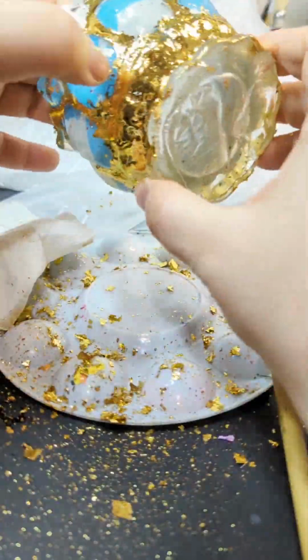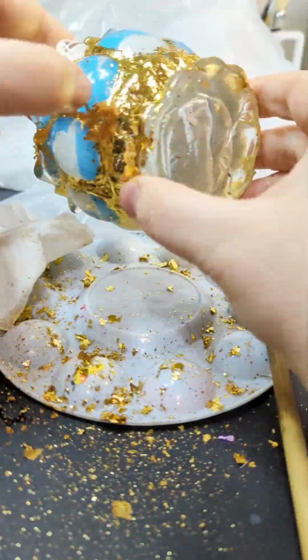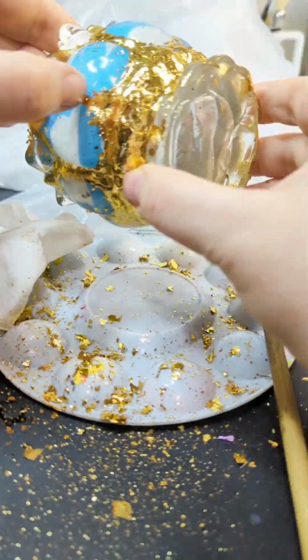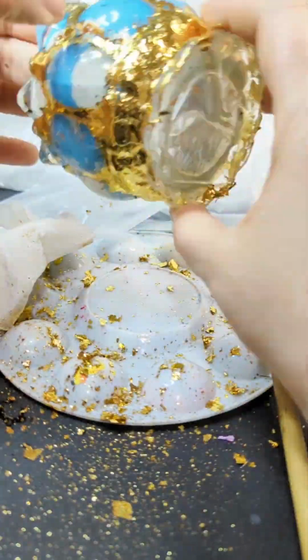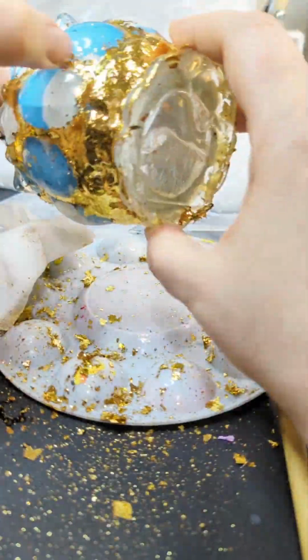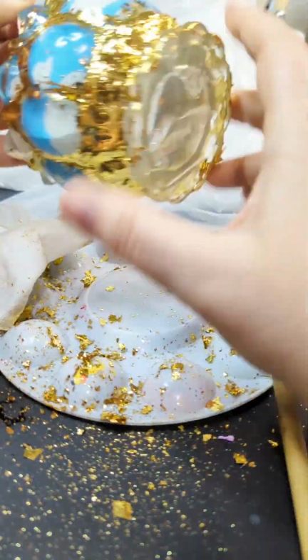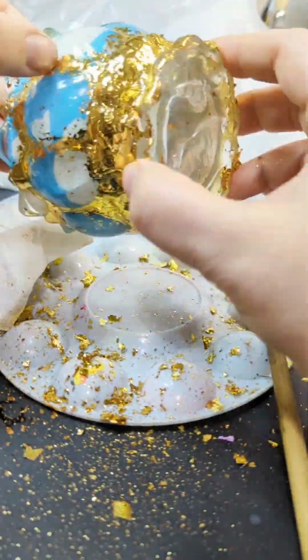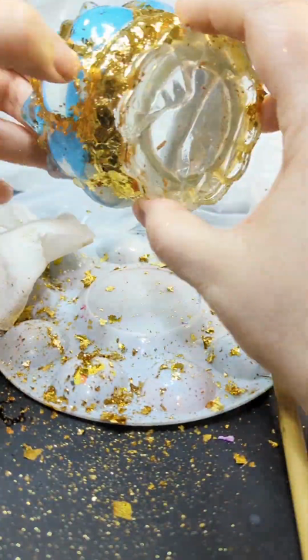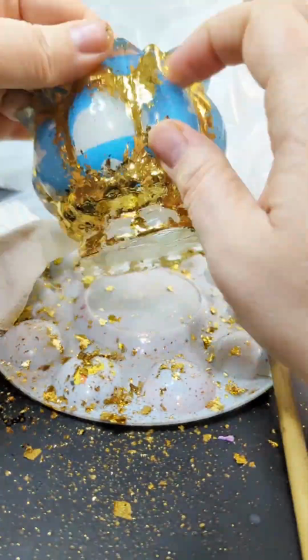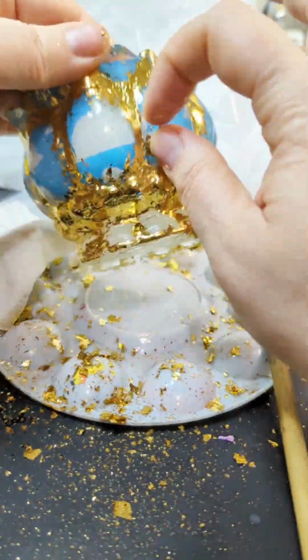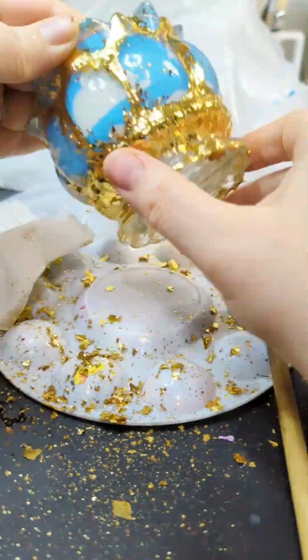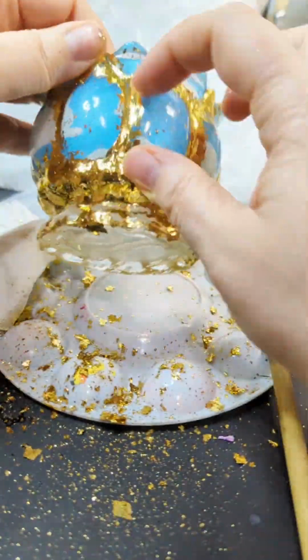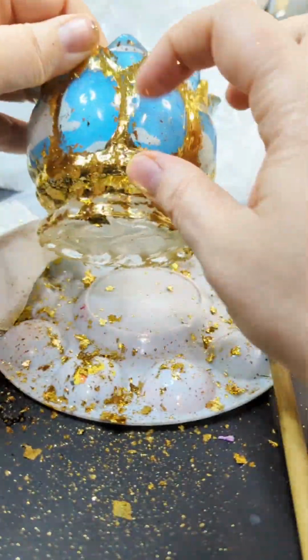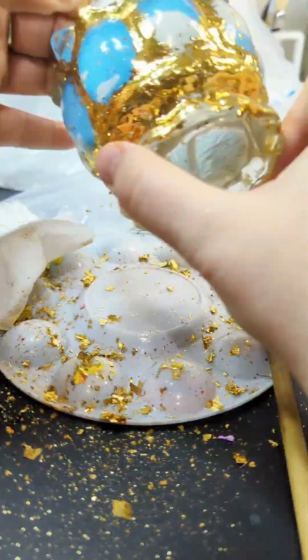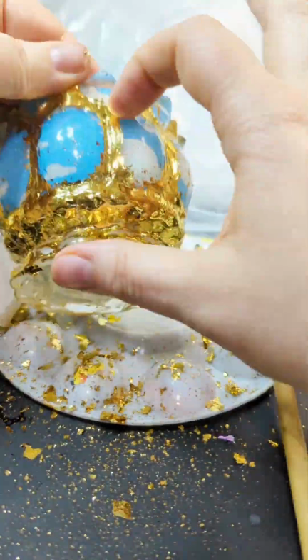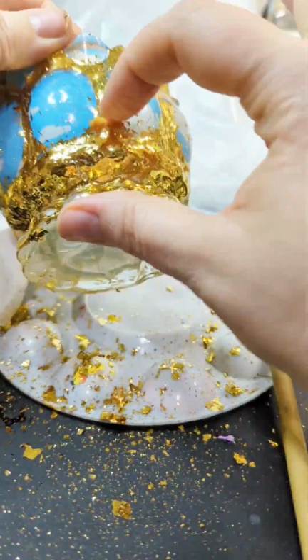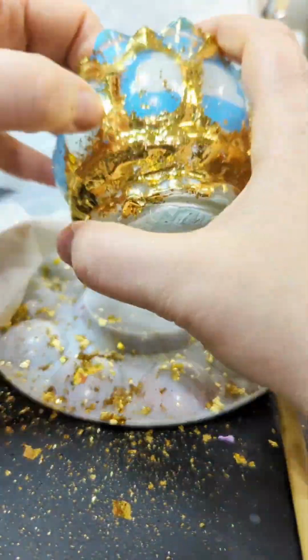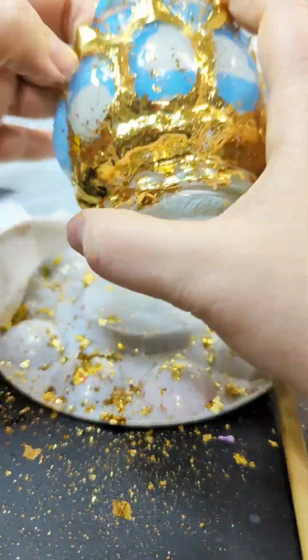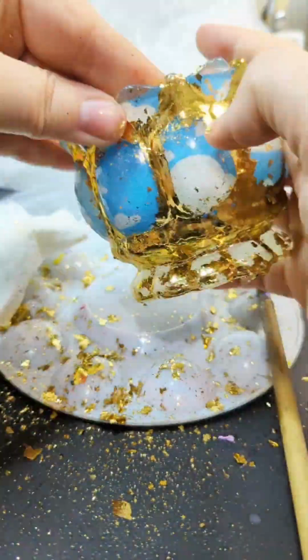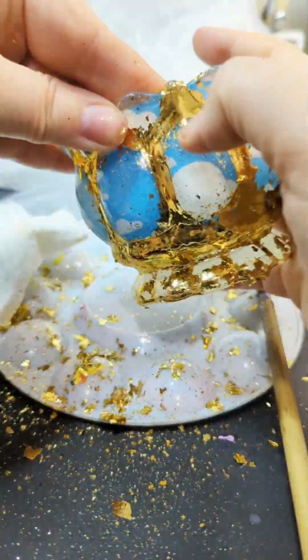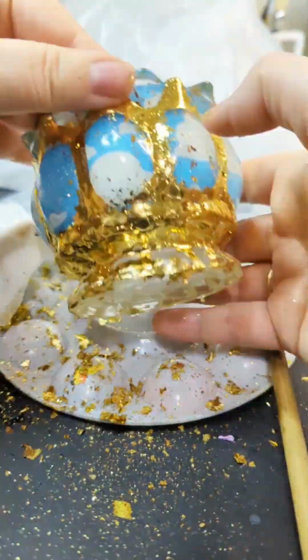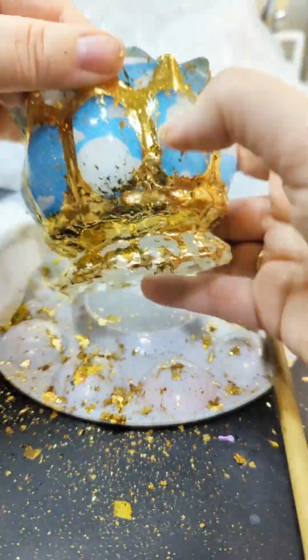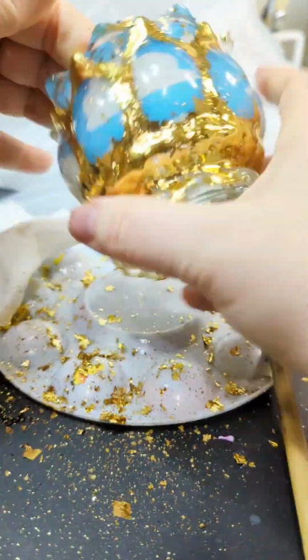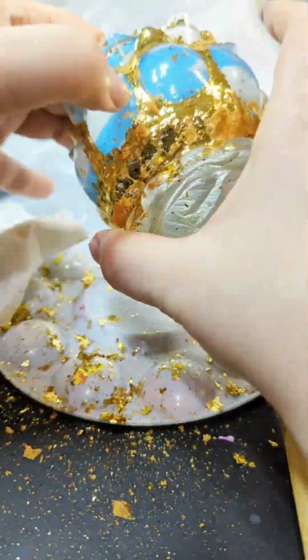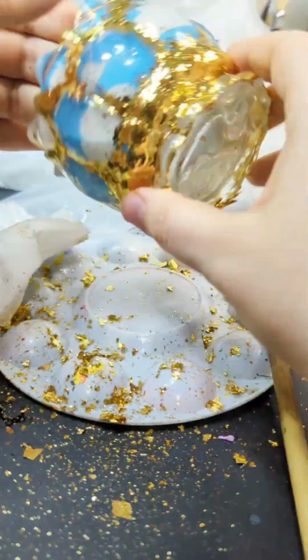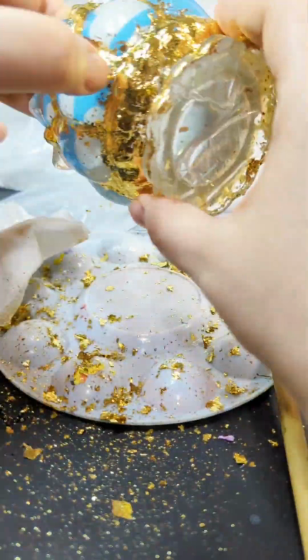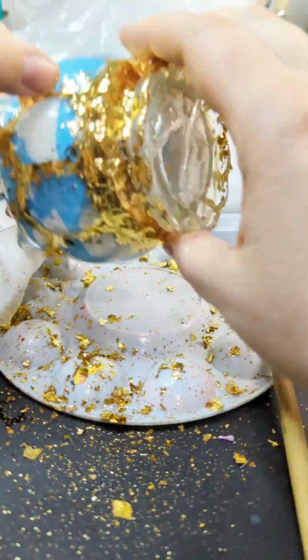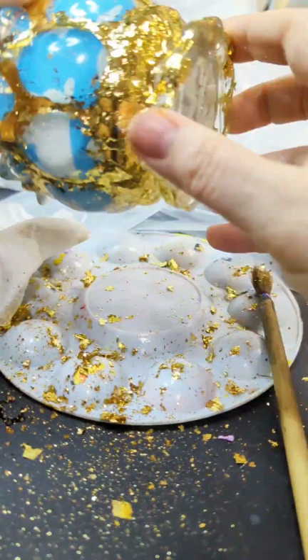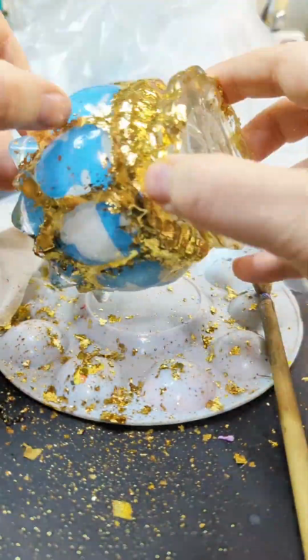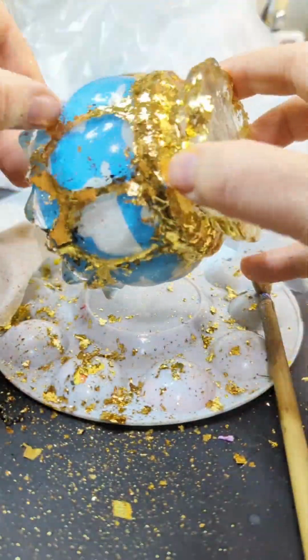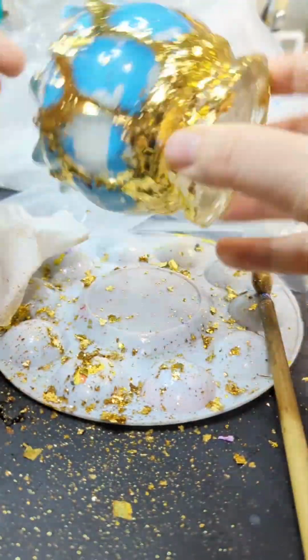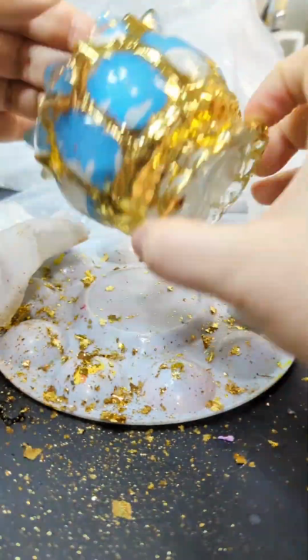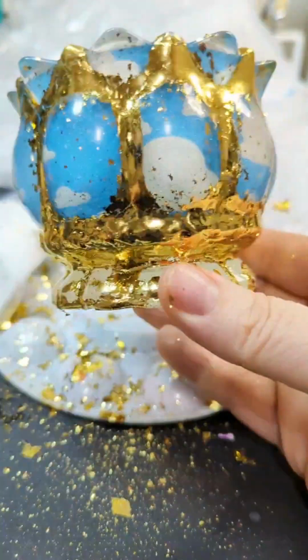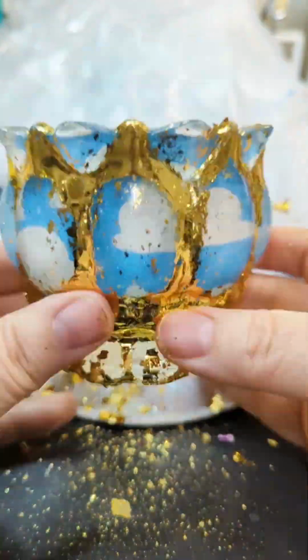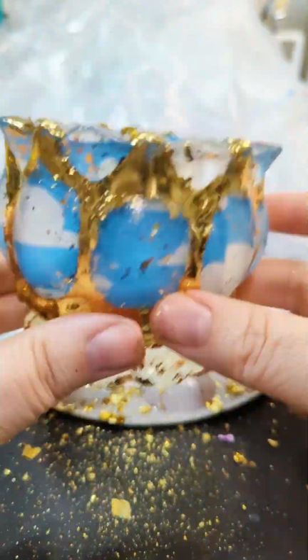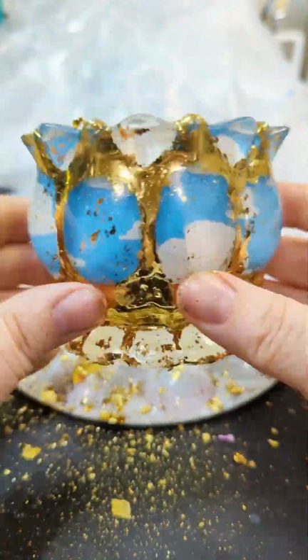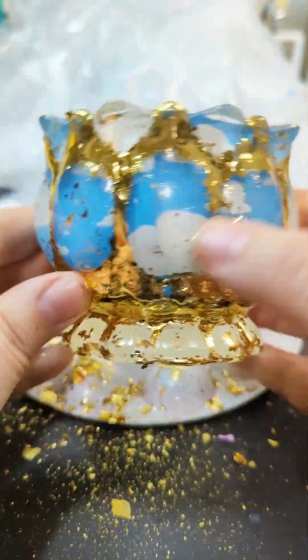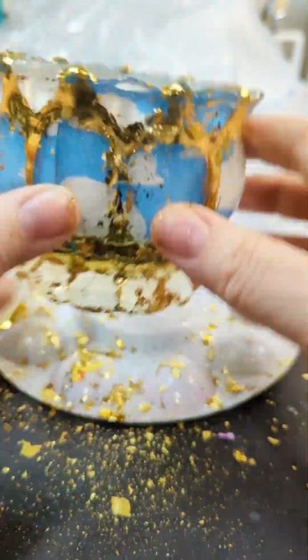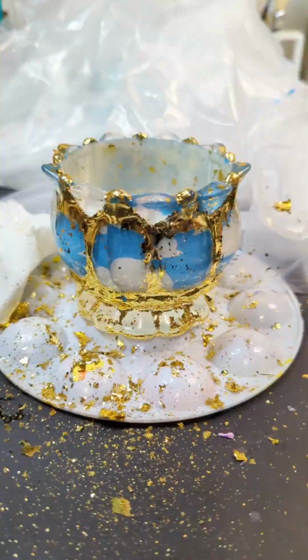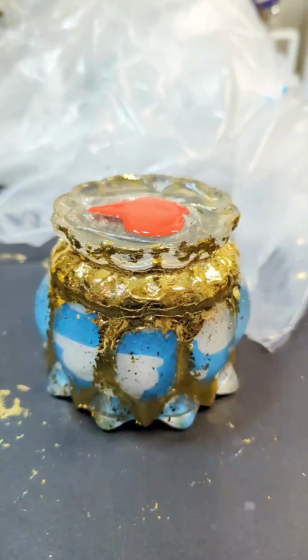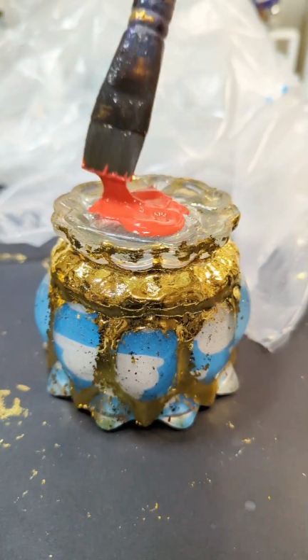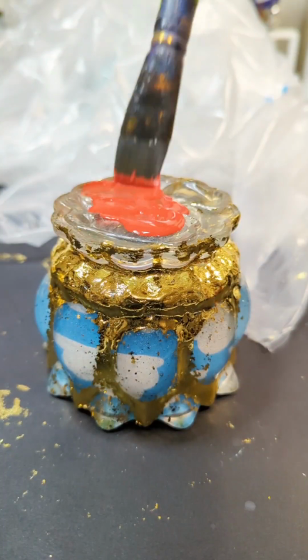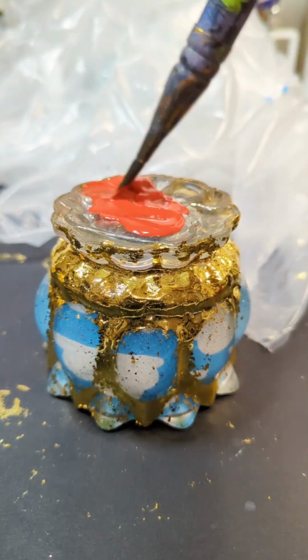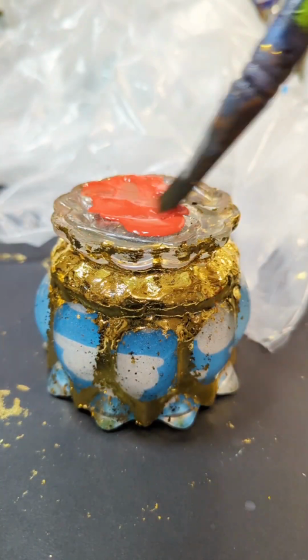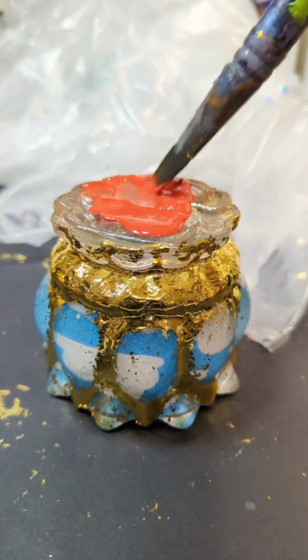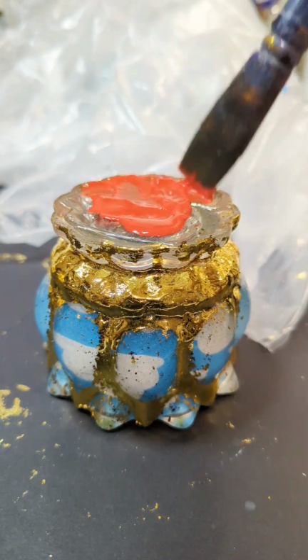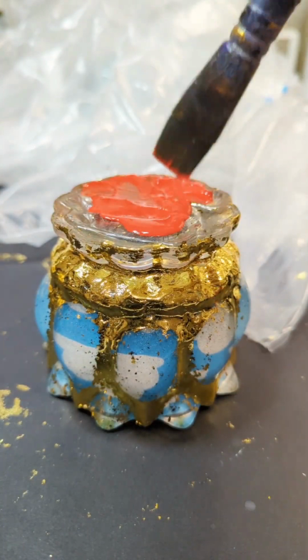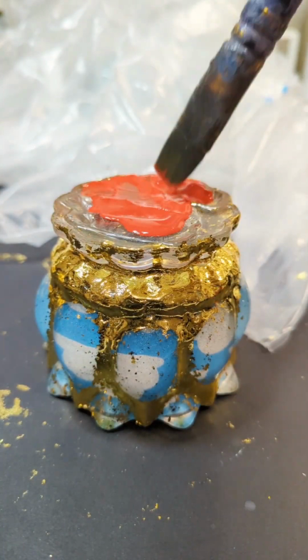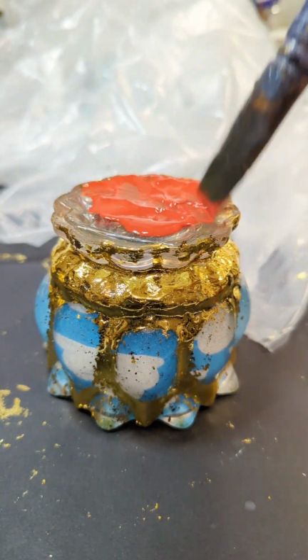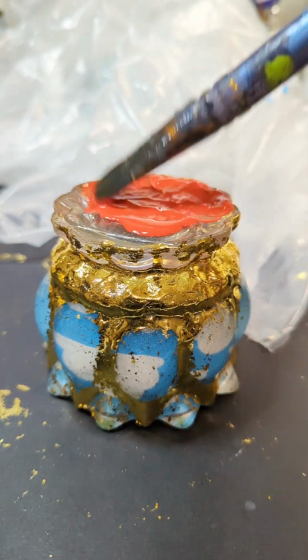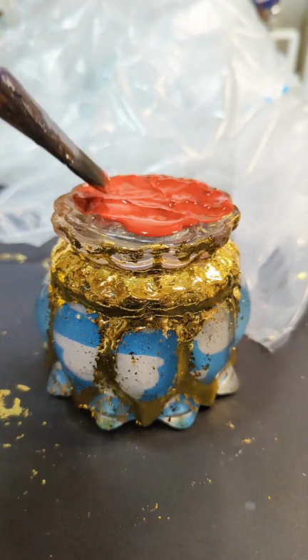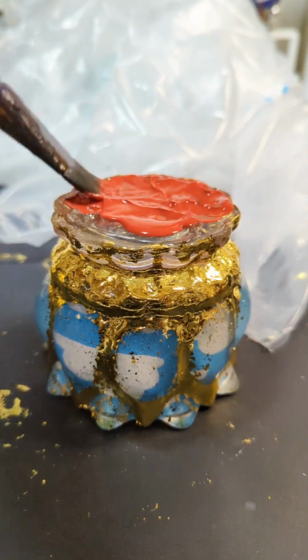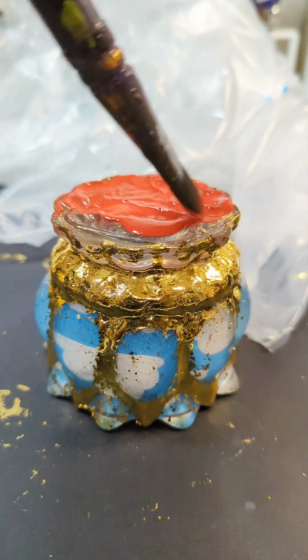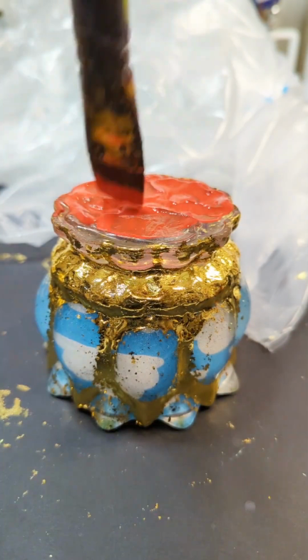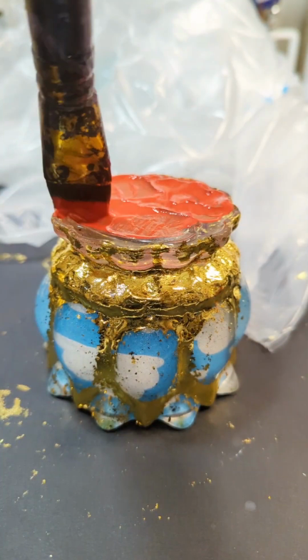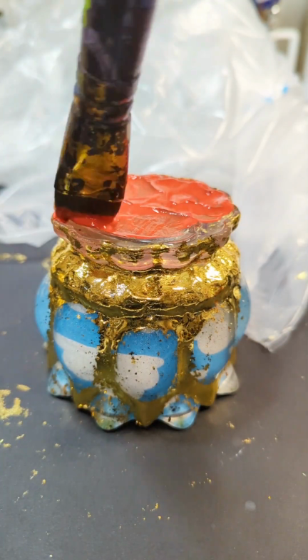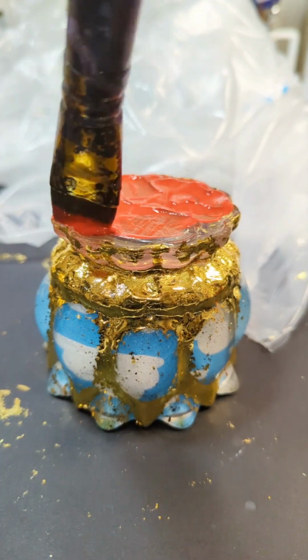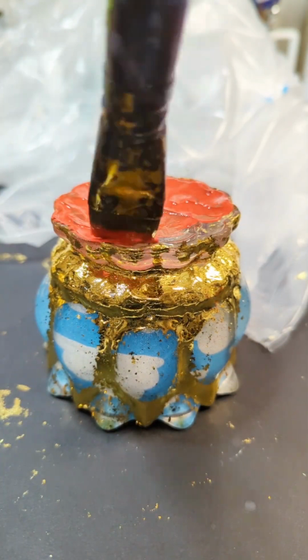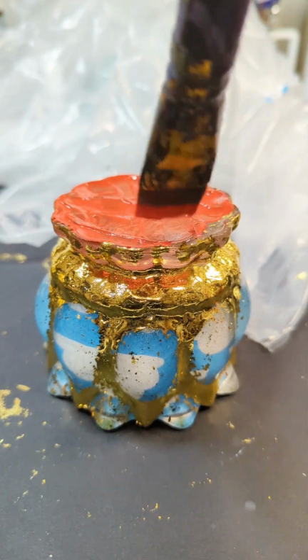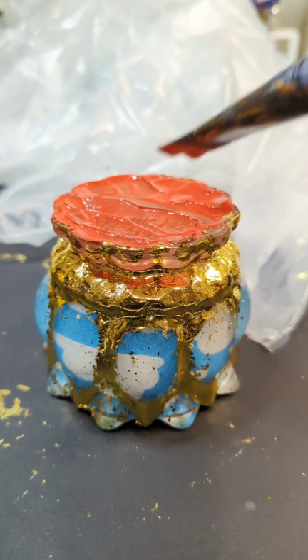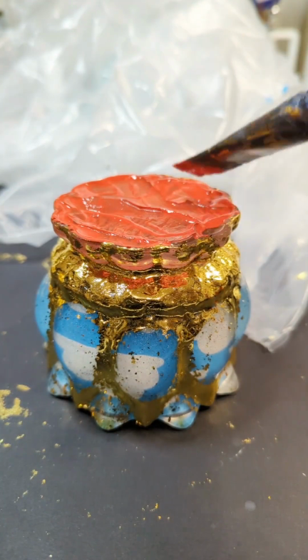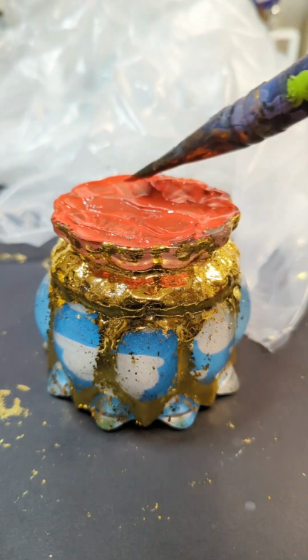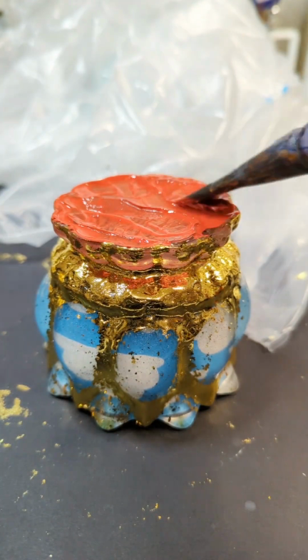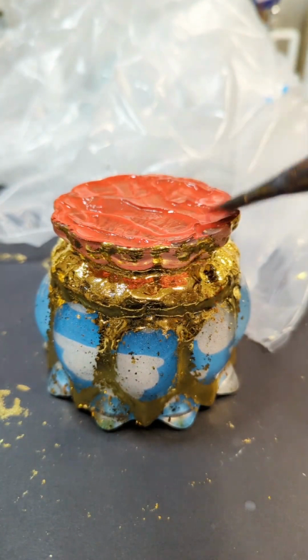Definitely be prepared to get this foil all over the house. My cats decided to roll in it, and it got everywhere.